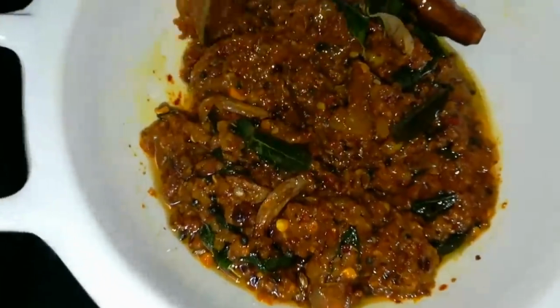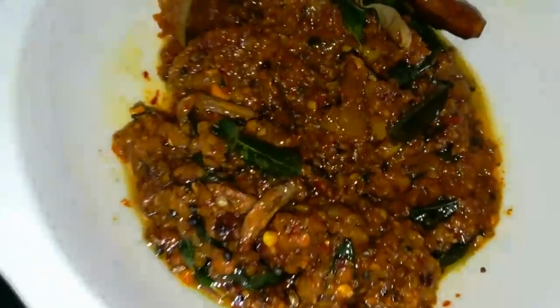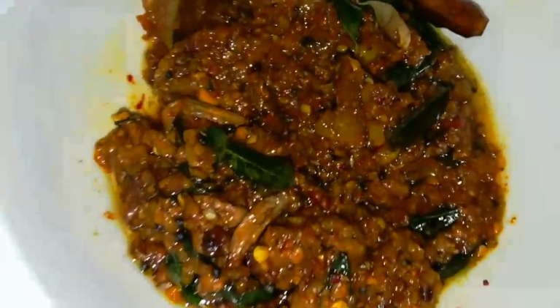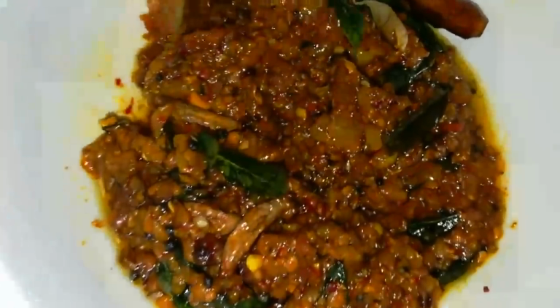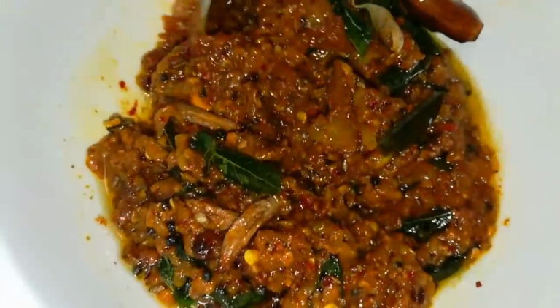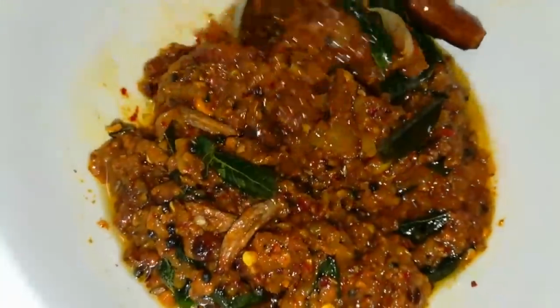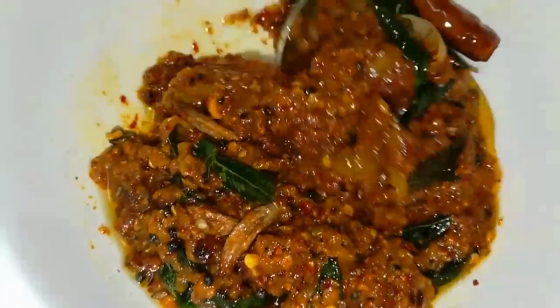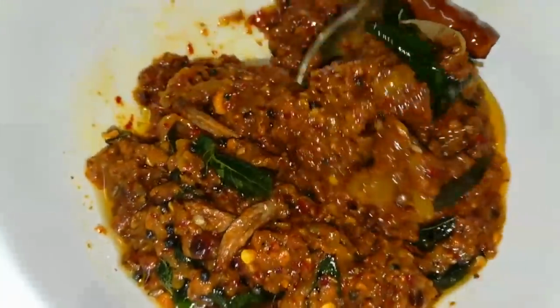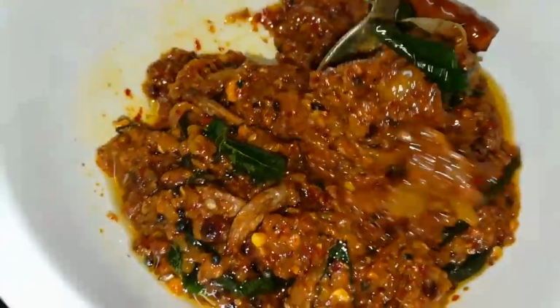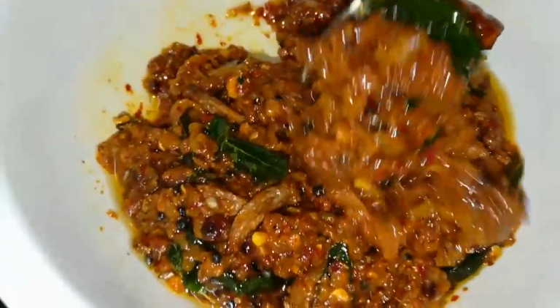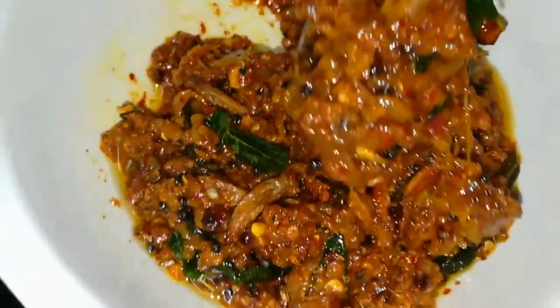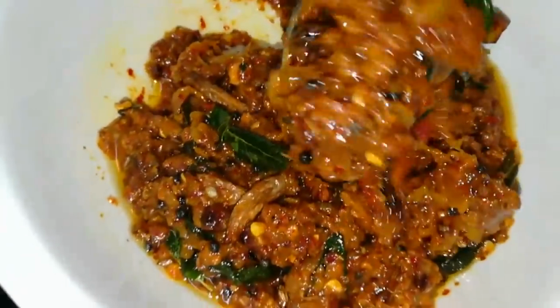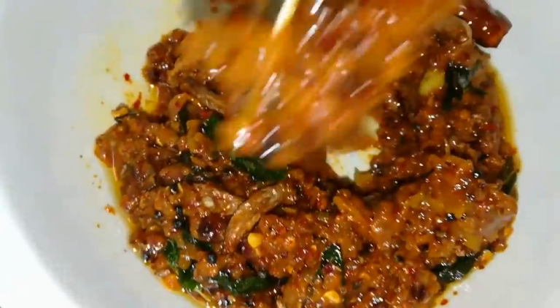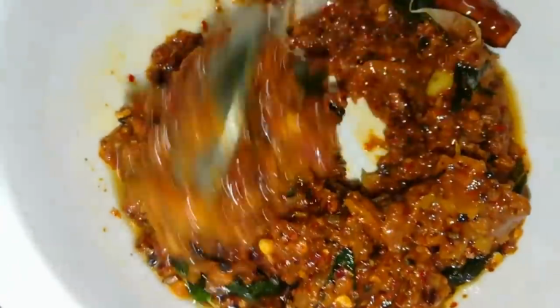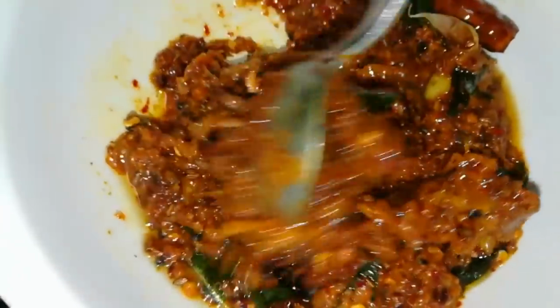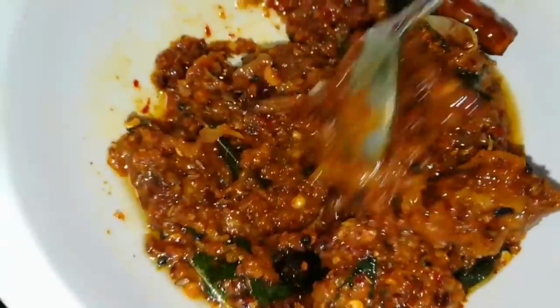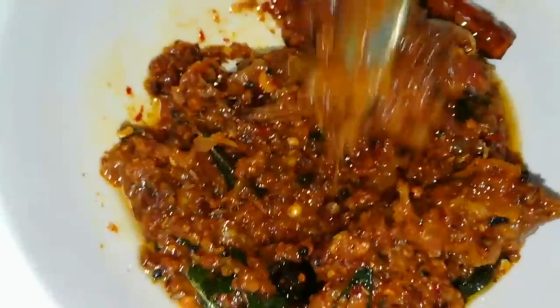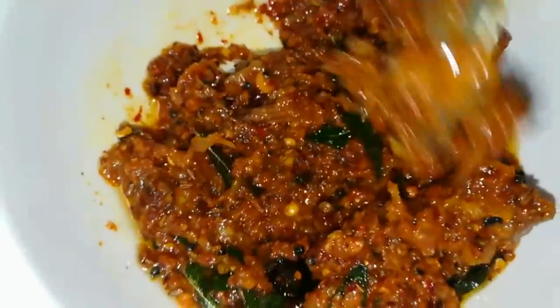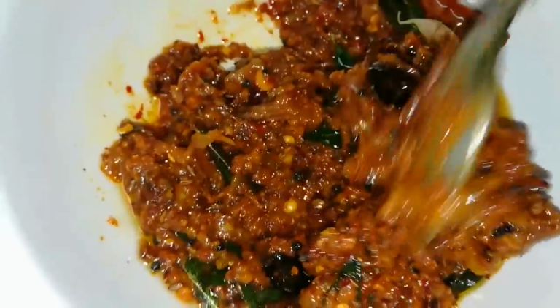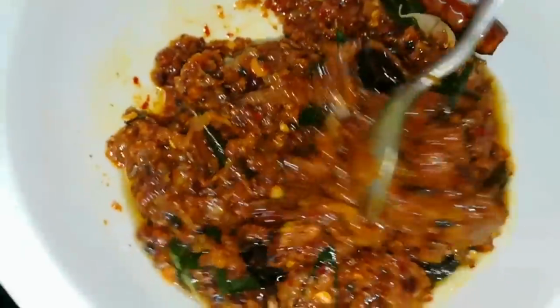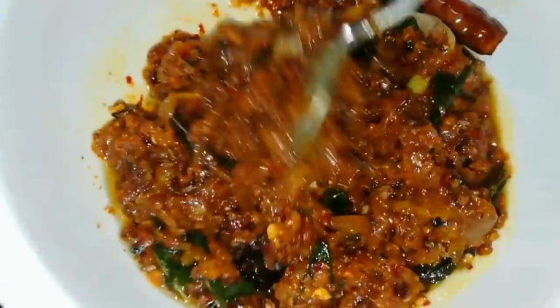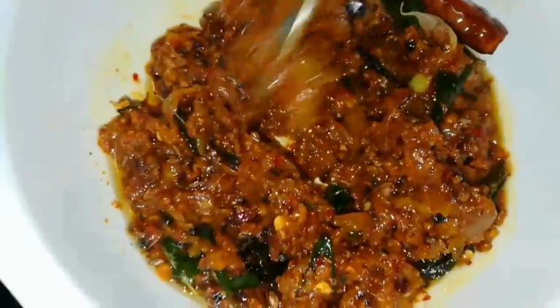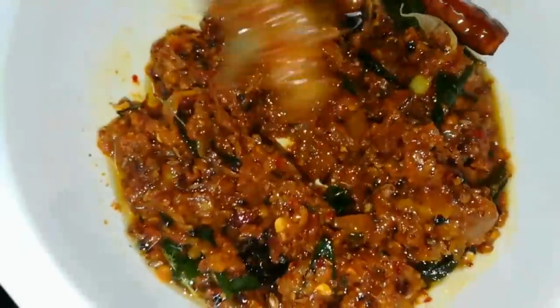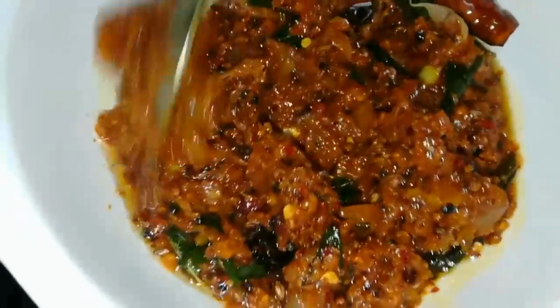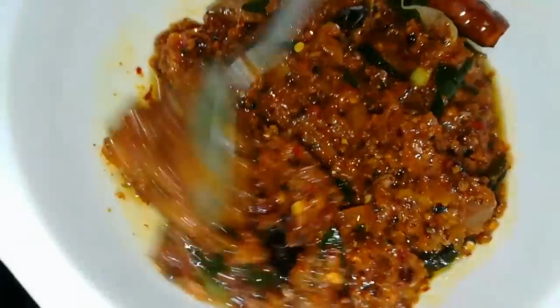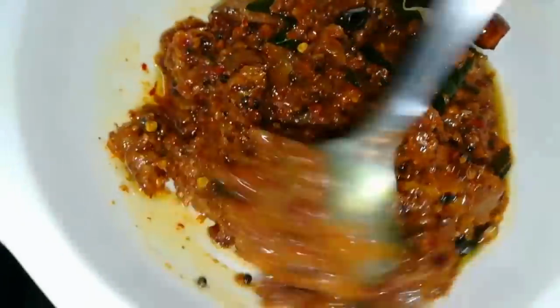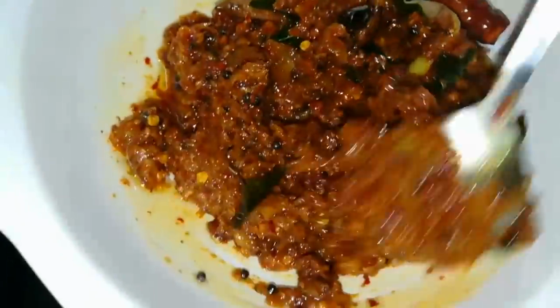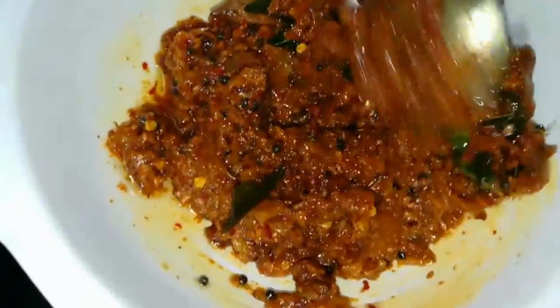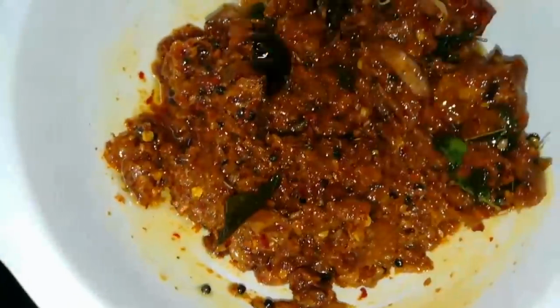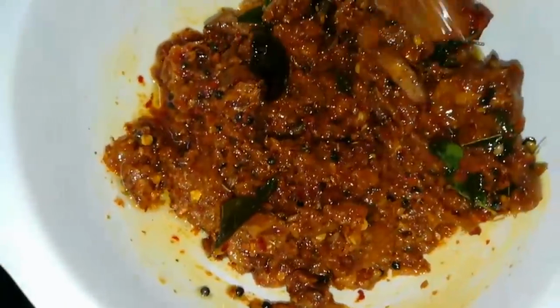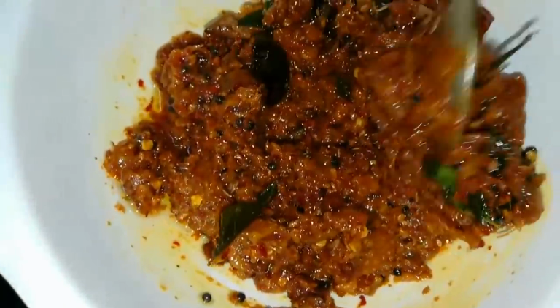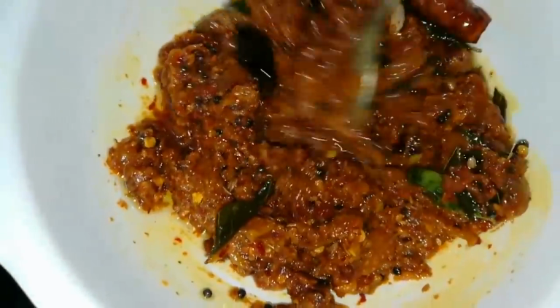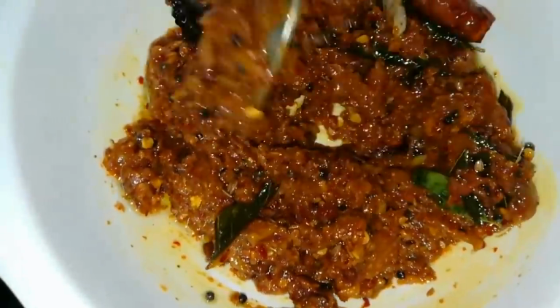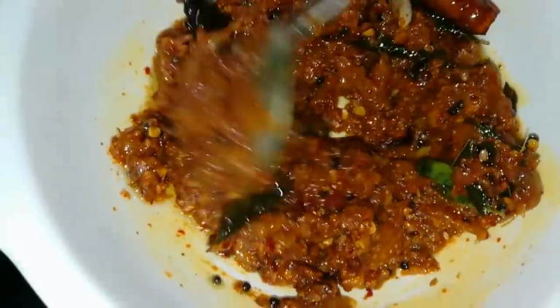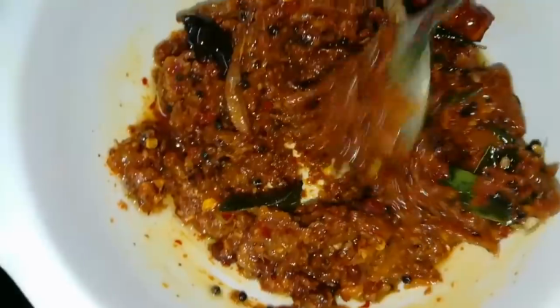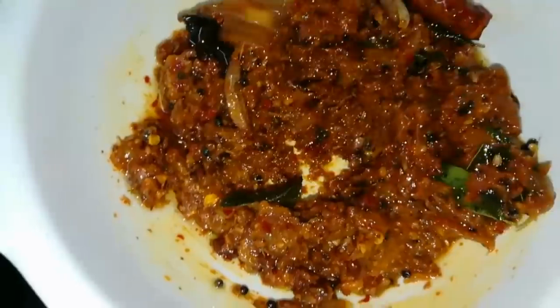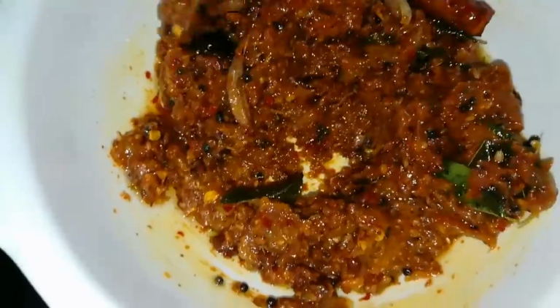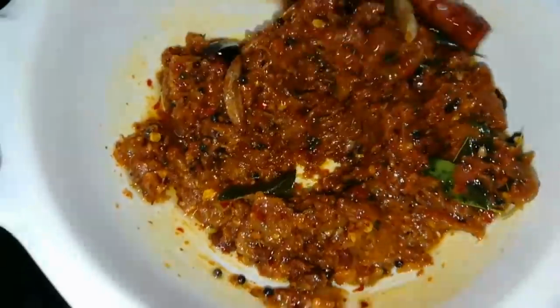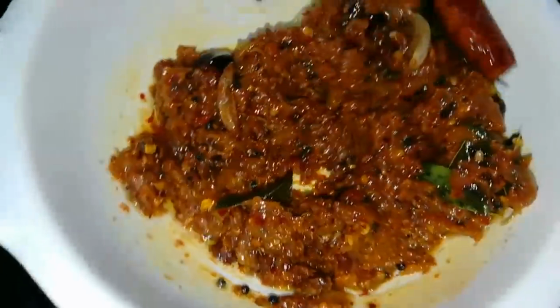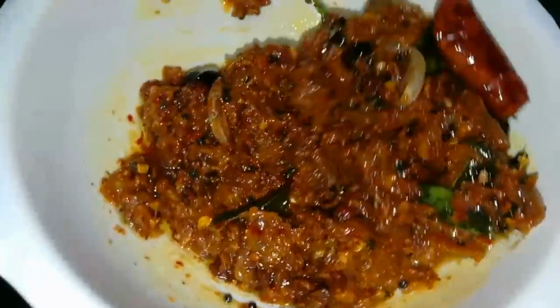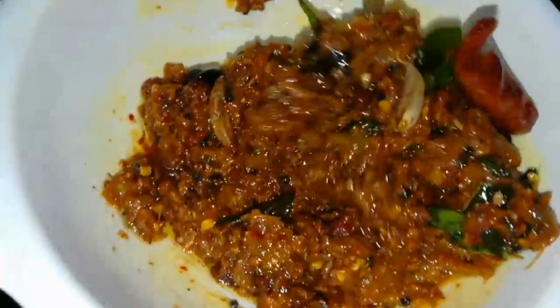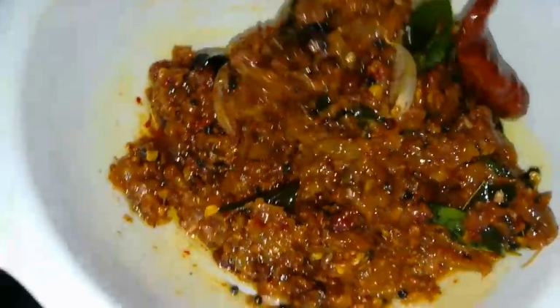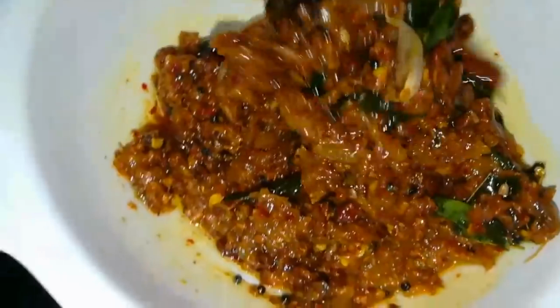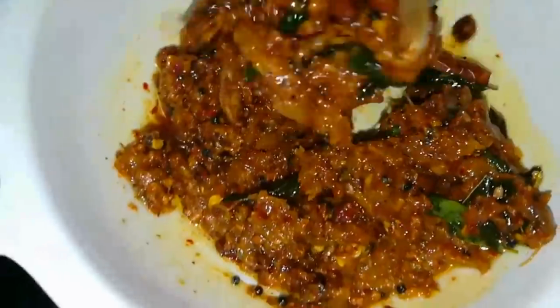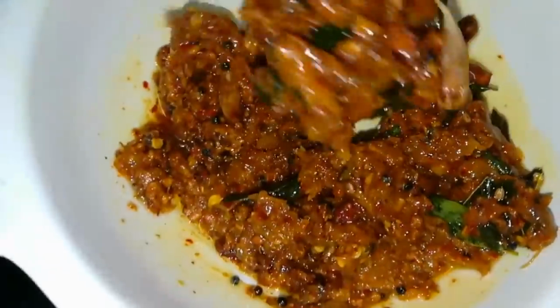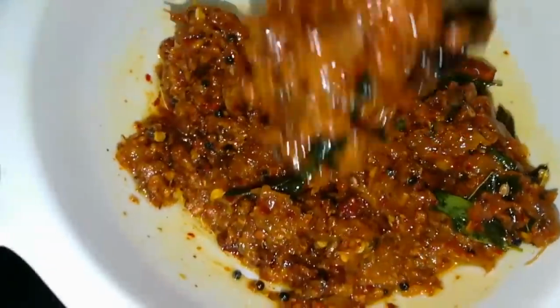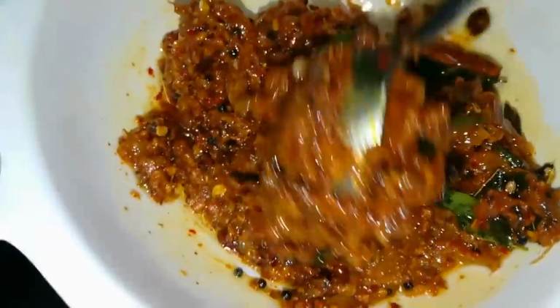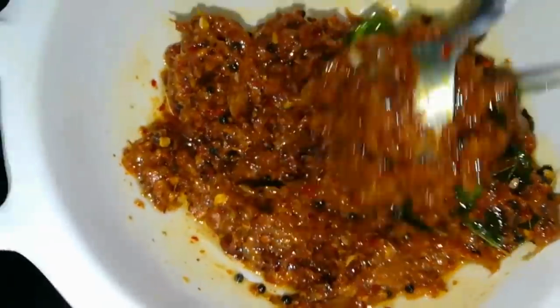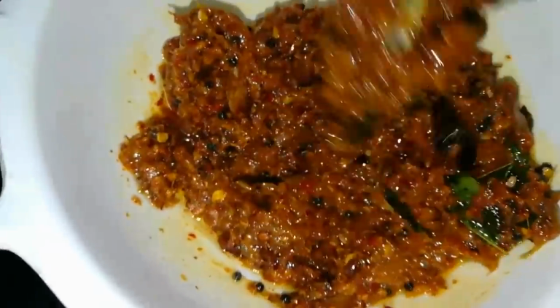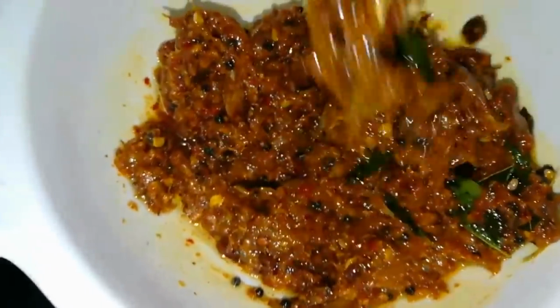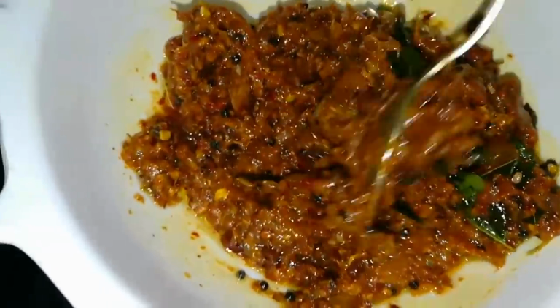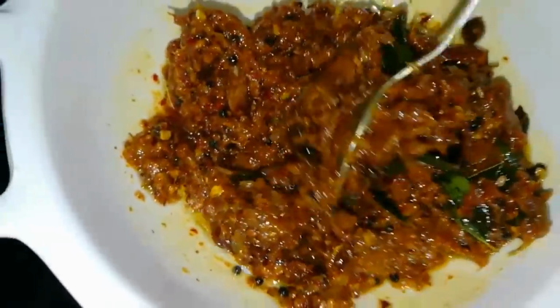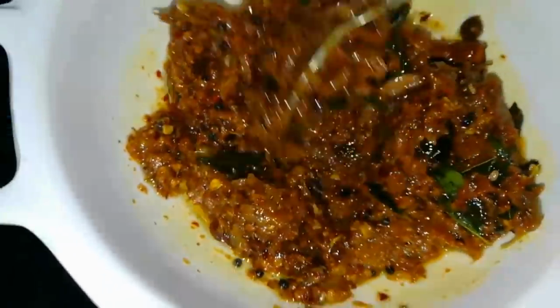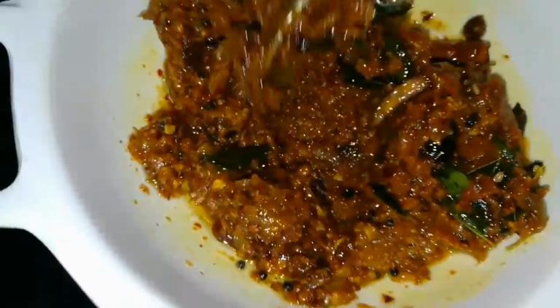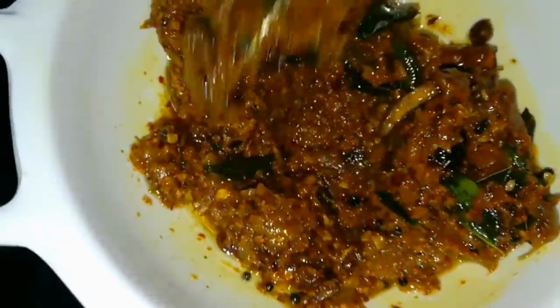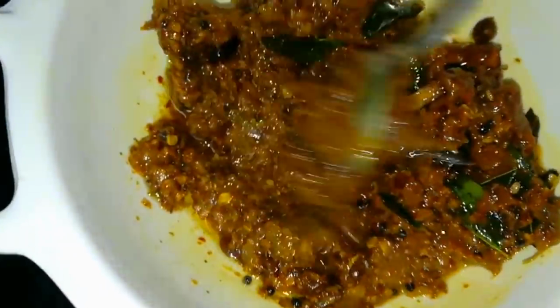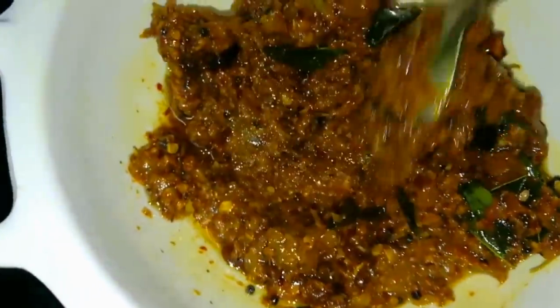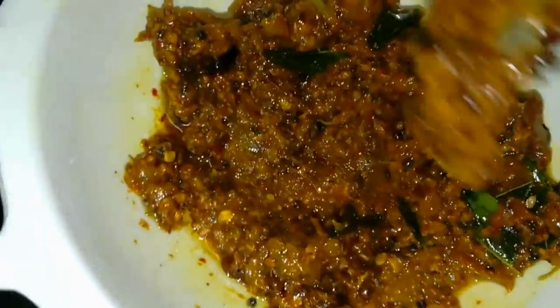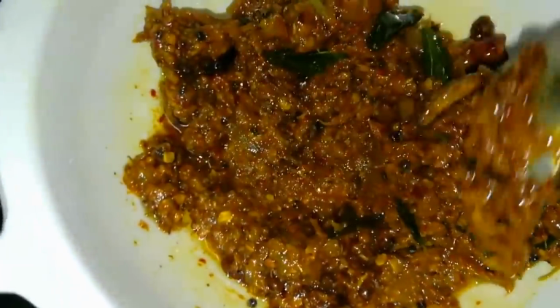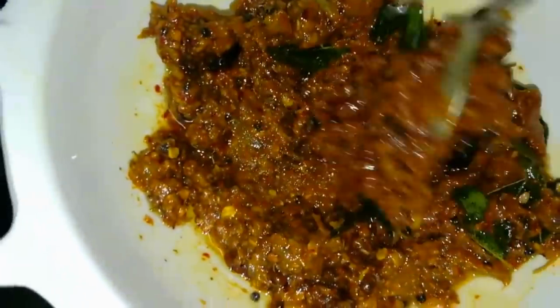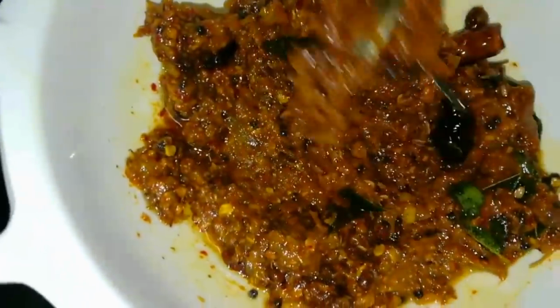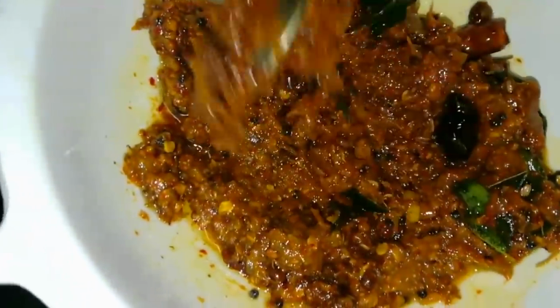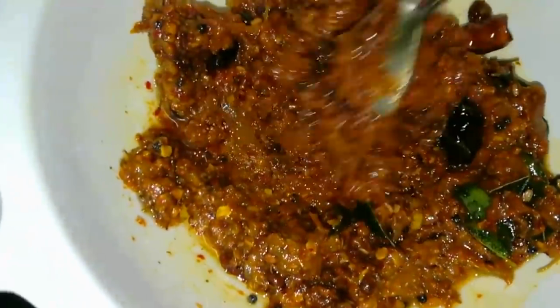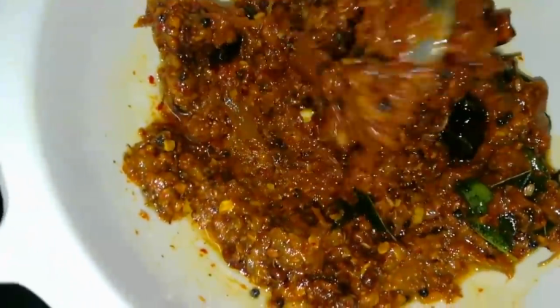Hi friends, welcome back to my channel, Smart Telugu Housewife. Today we are going to make a breakfast with idli, dosa, chapati and rice.